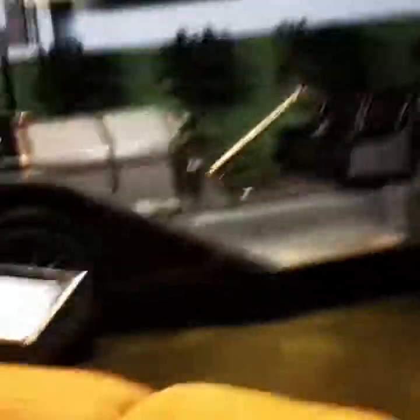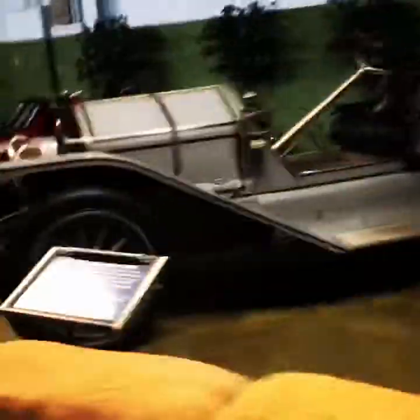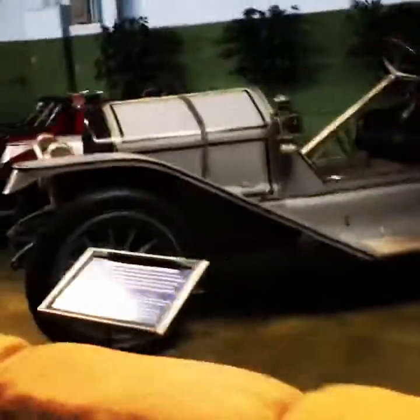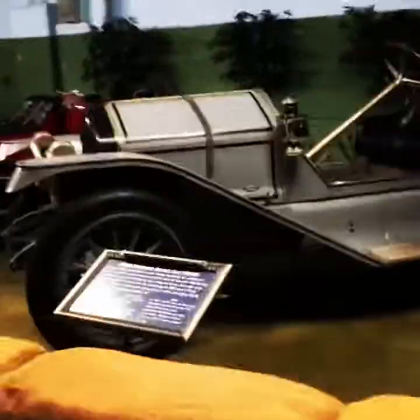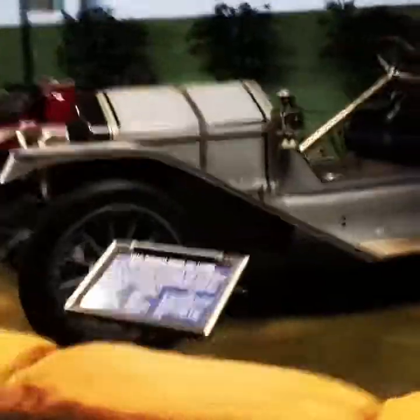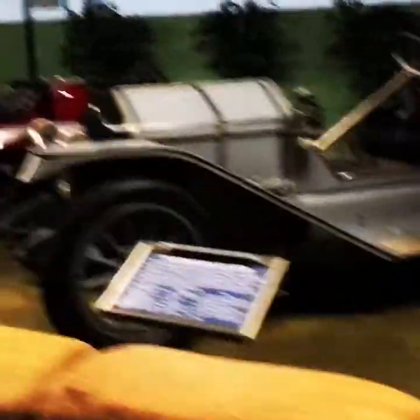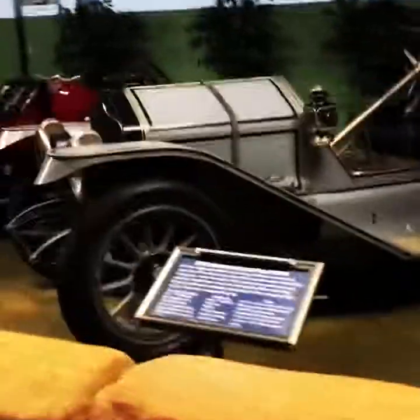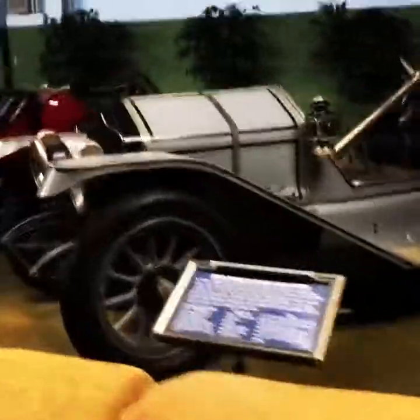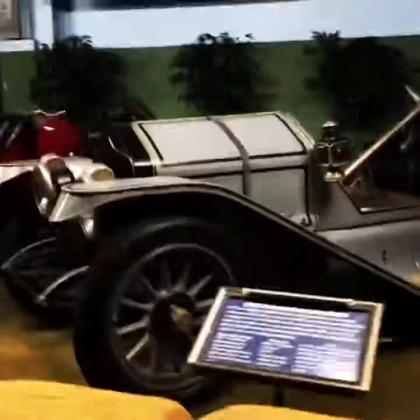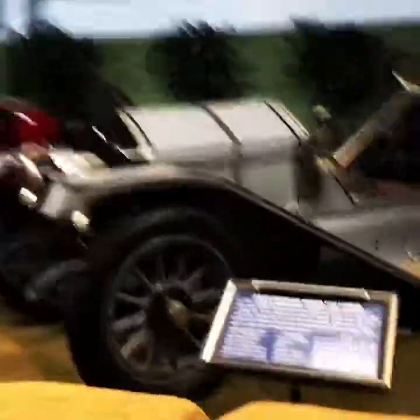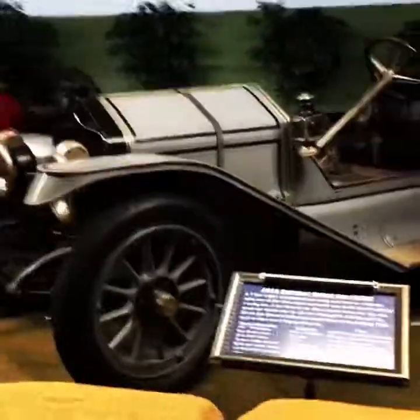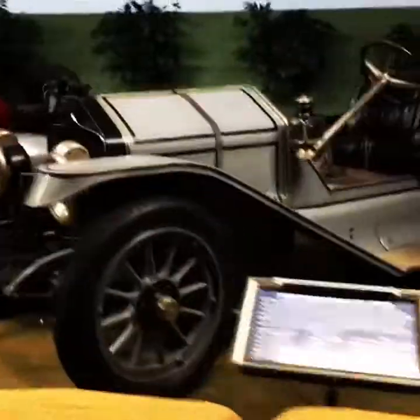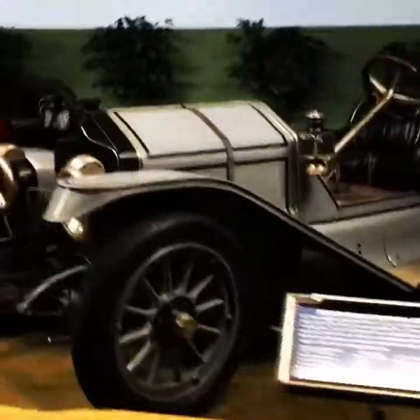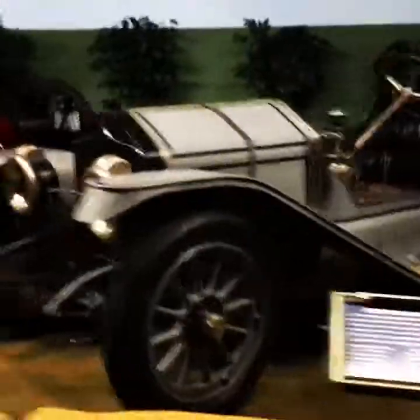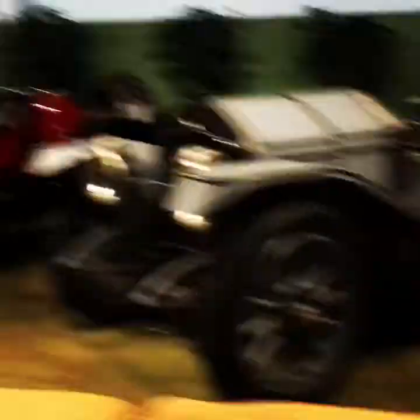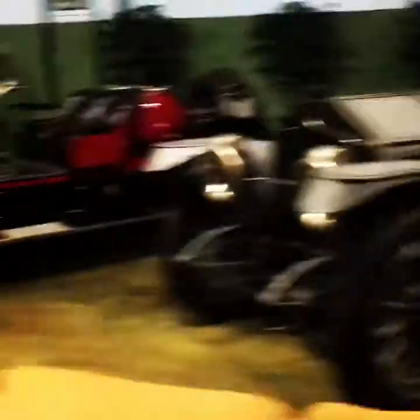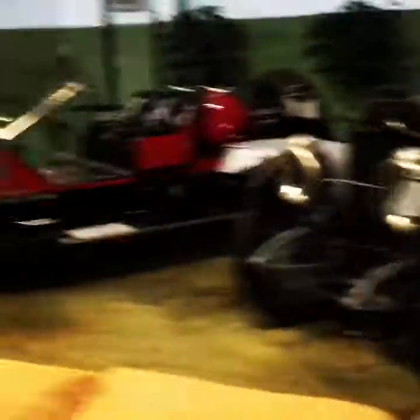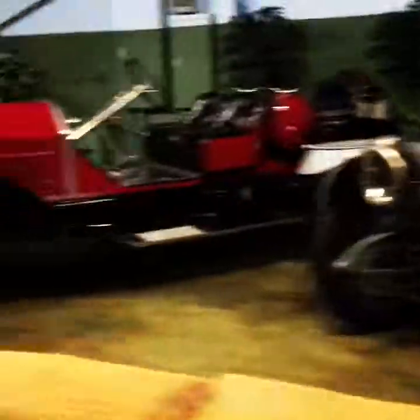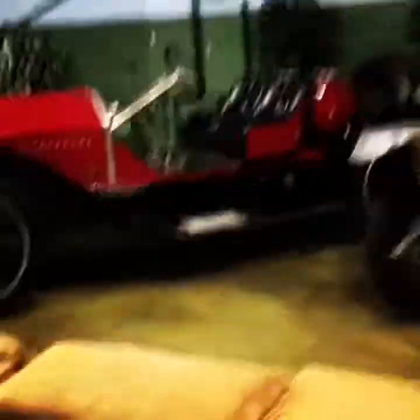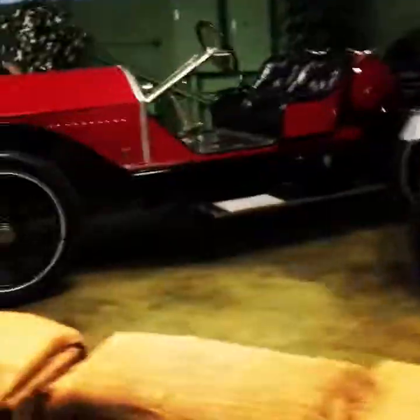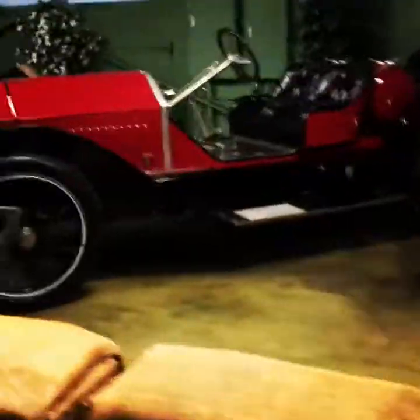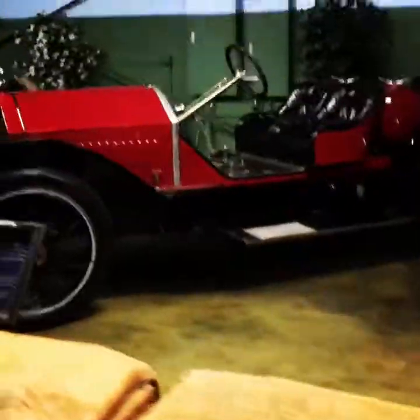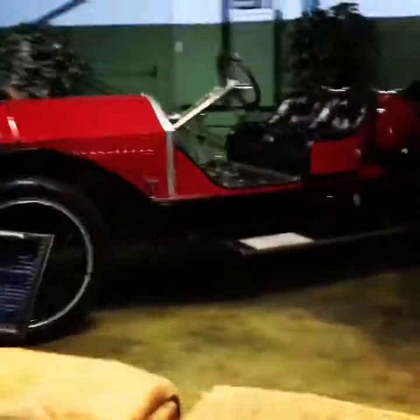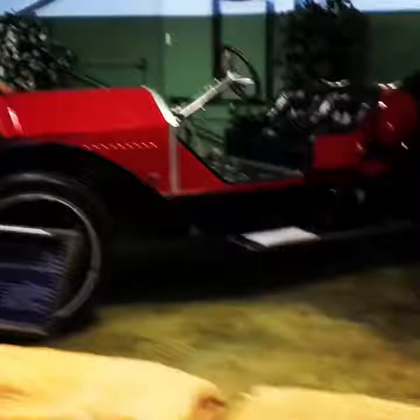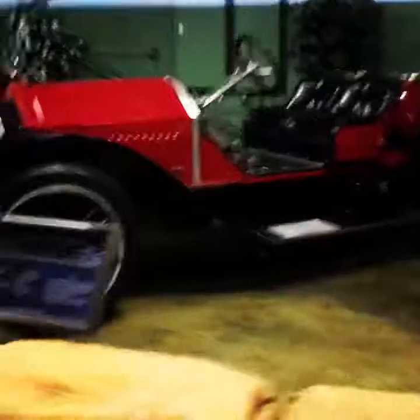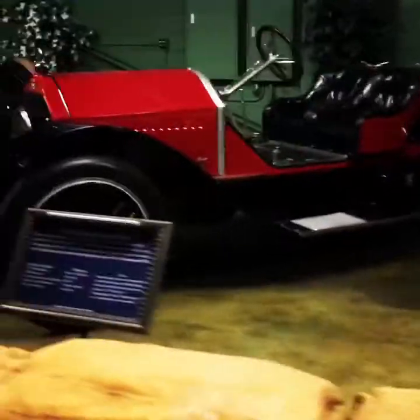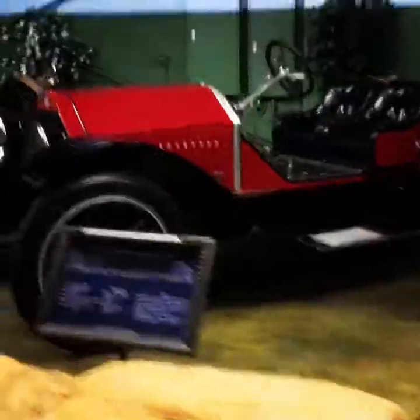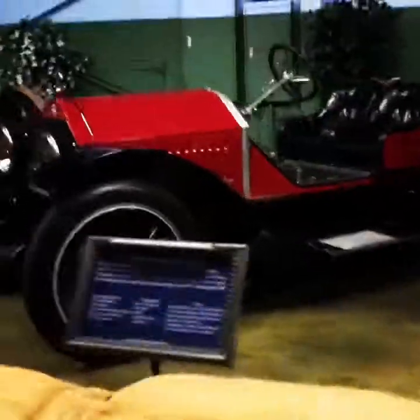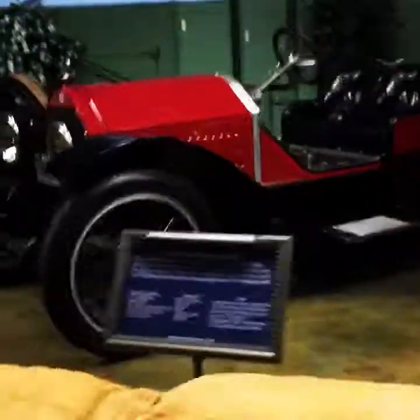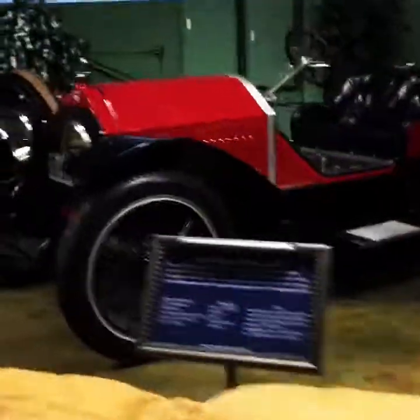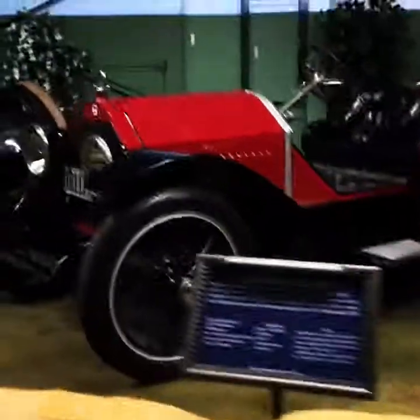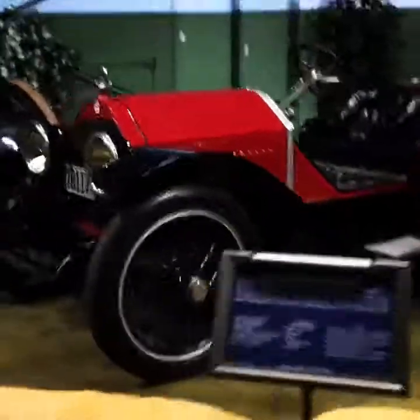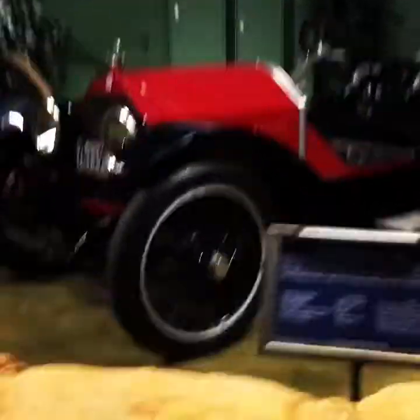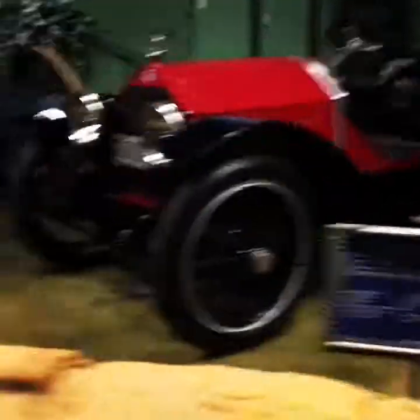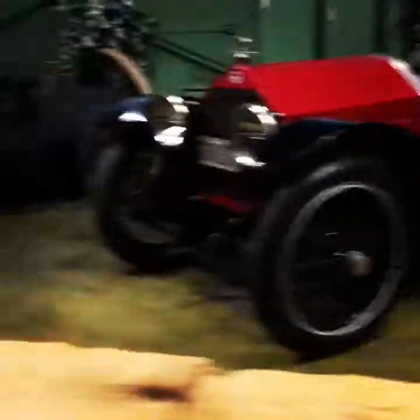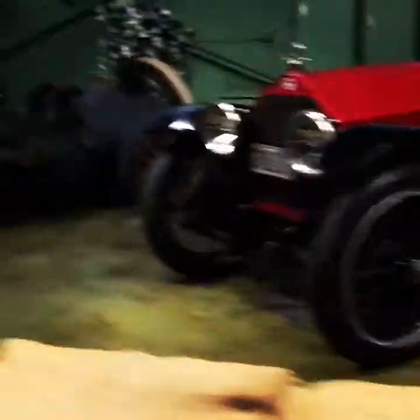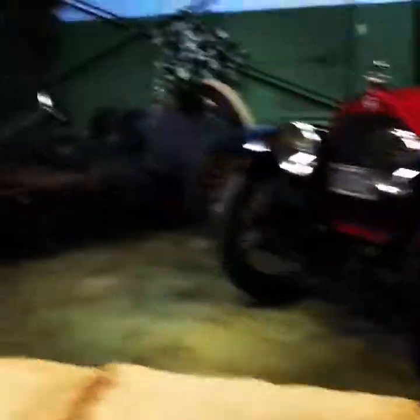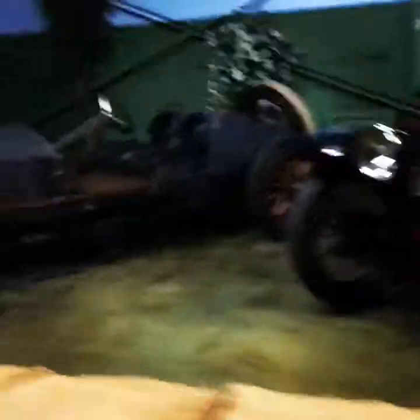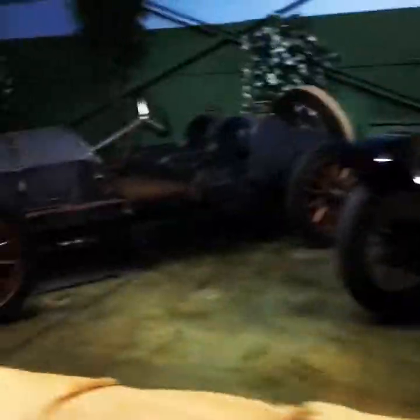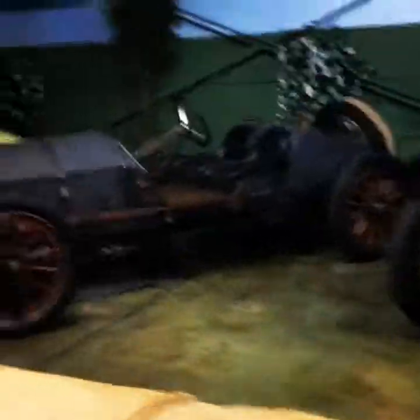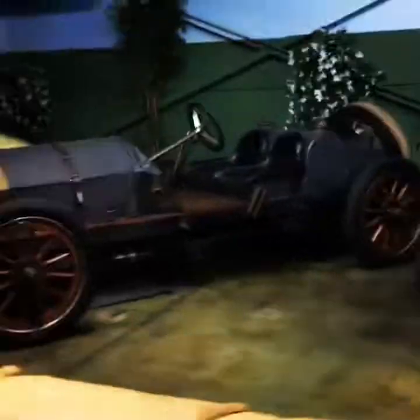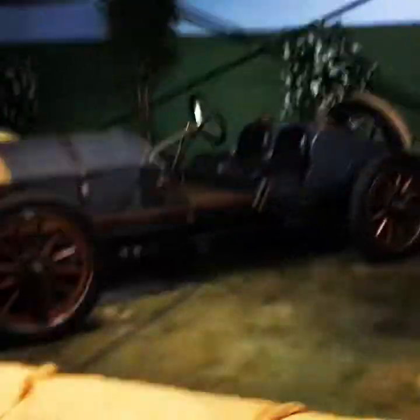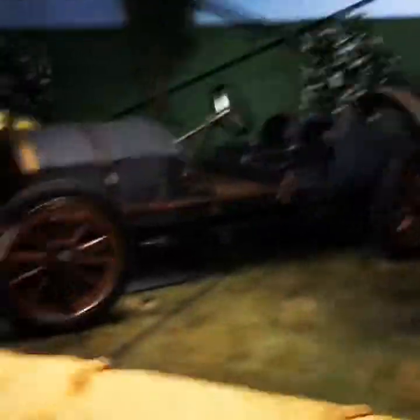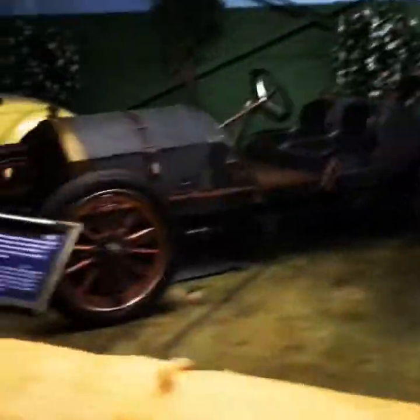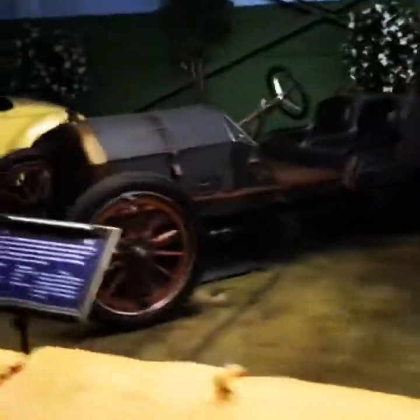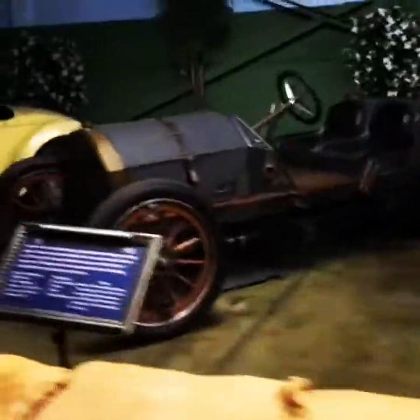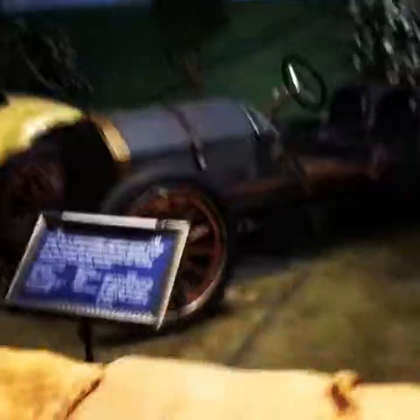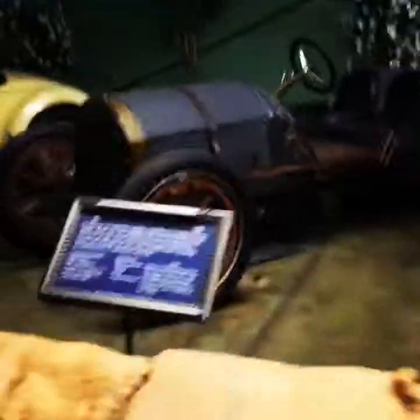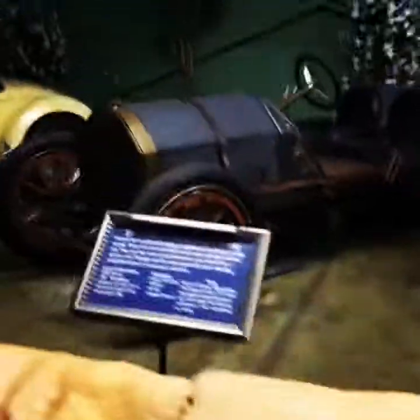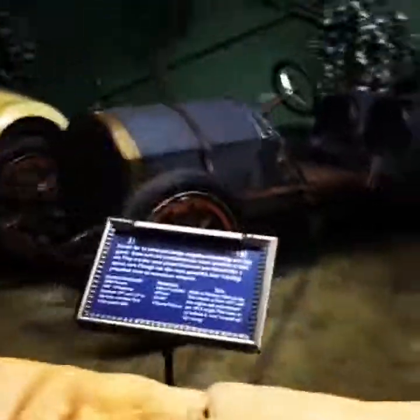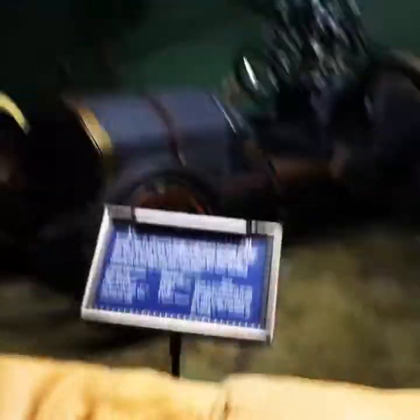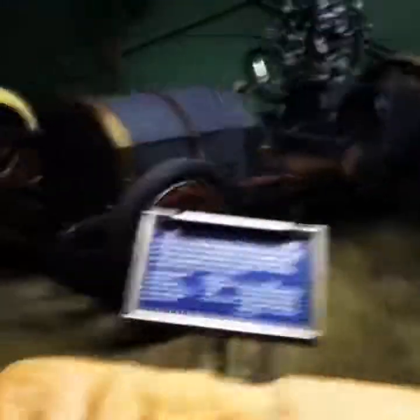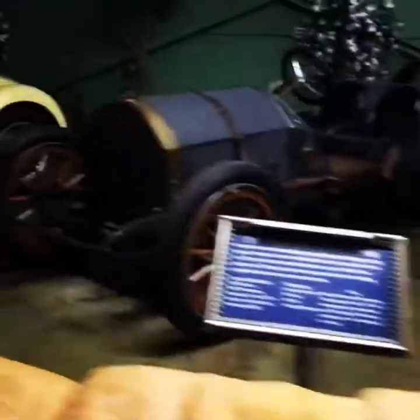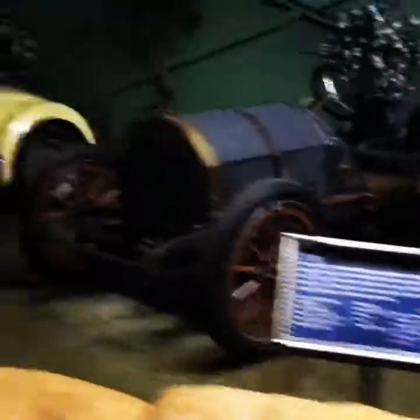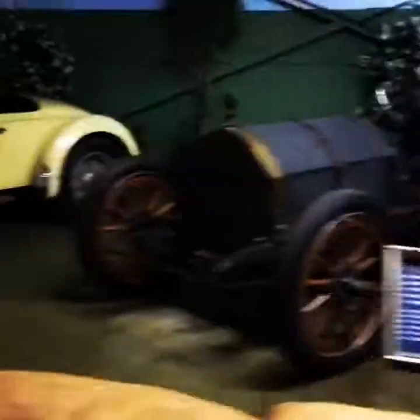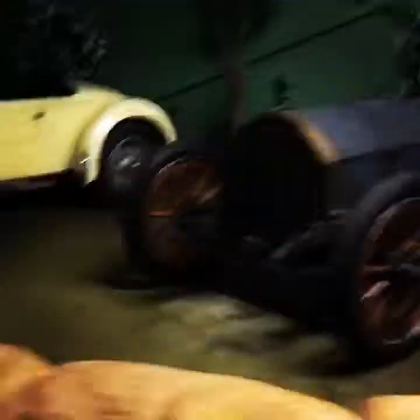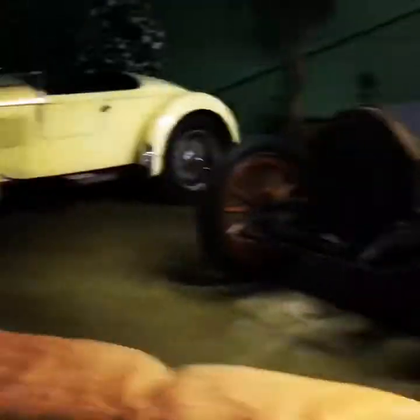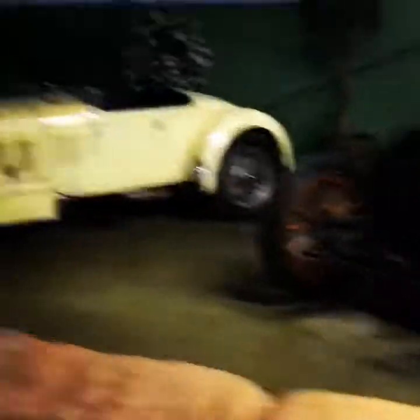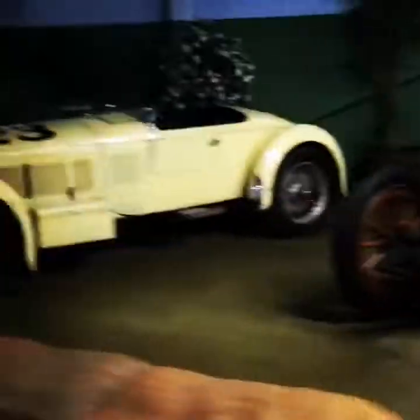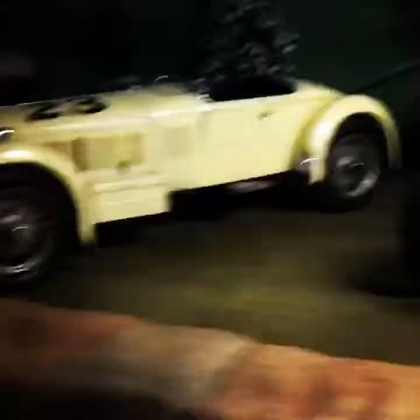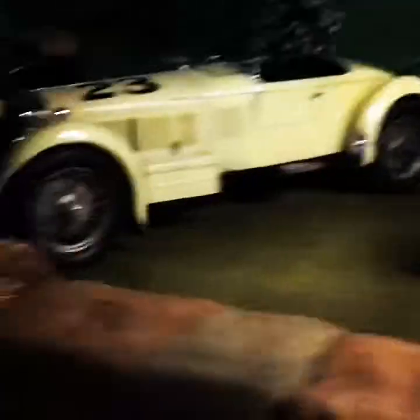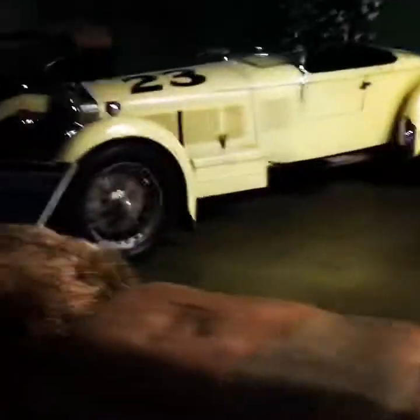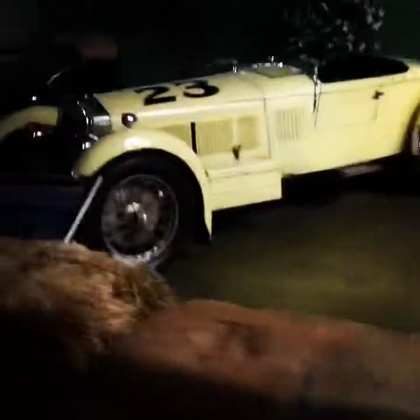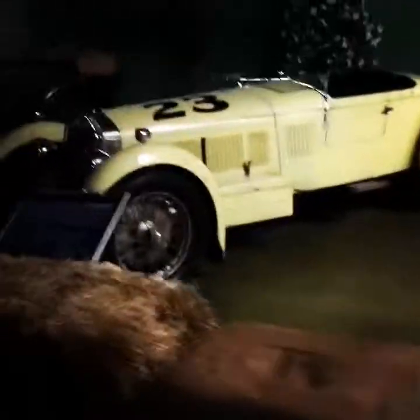This is a Renault 1907, 1912 National Speed Car. This is a 1916 Stutz Bearcat. This is a 1915 Mercer Raceabout.